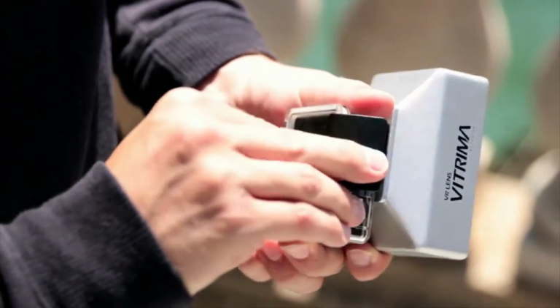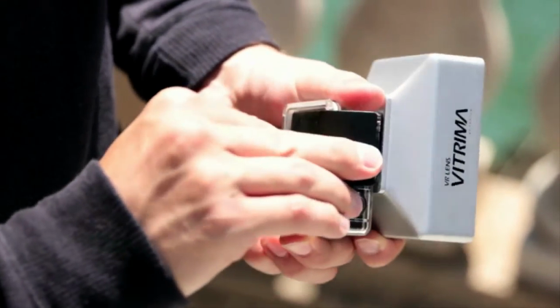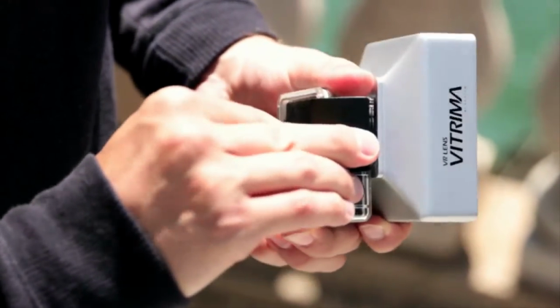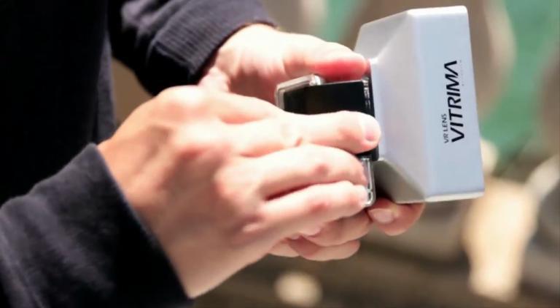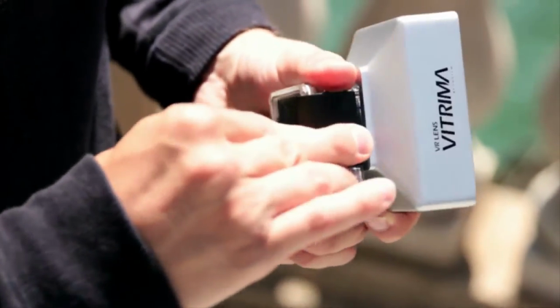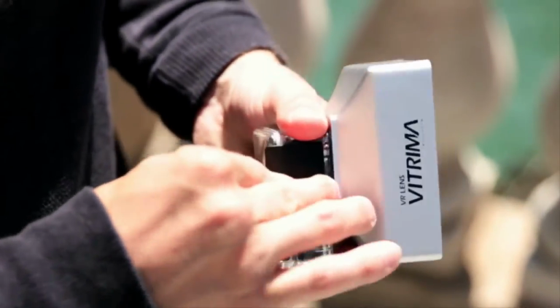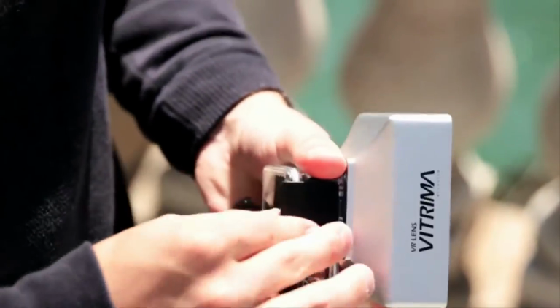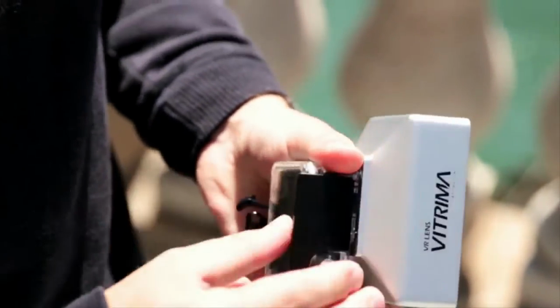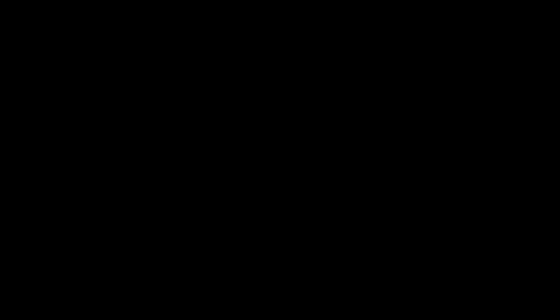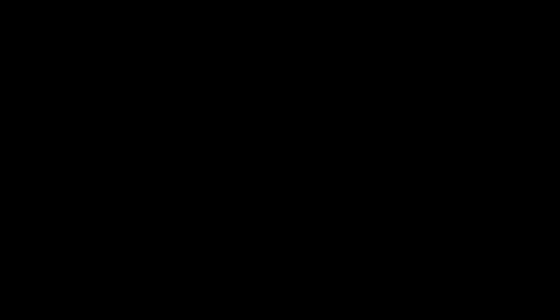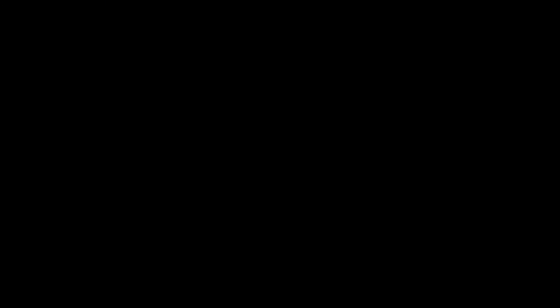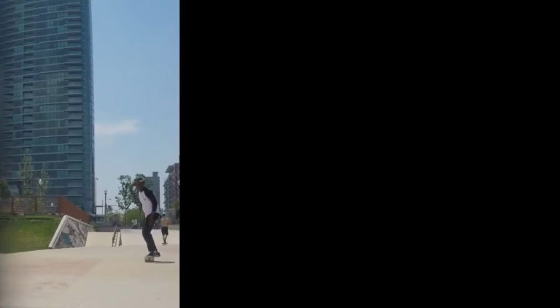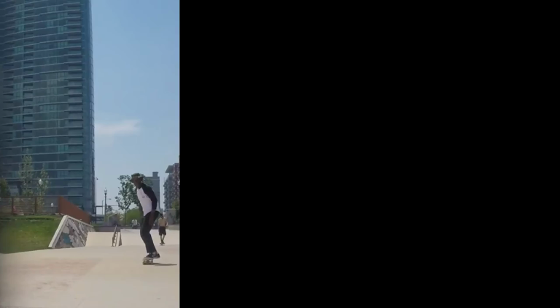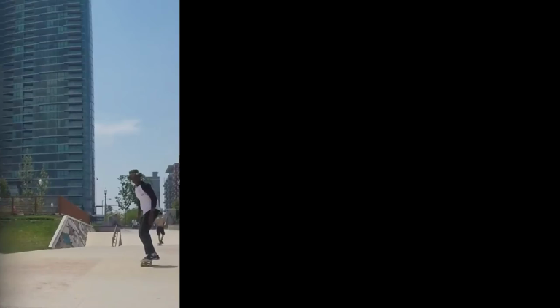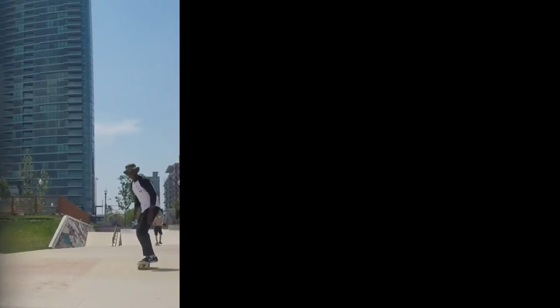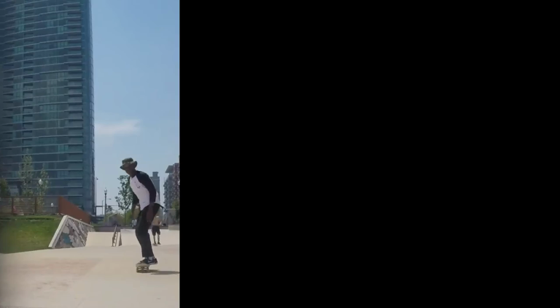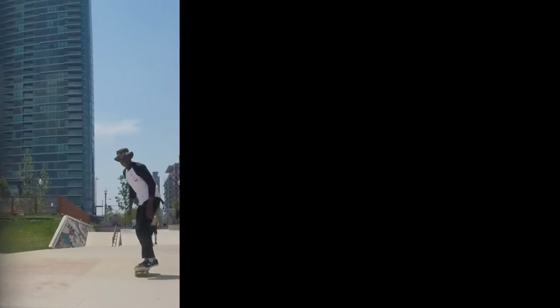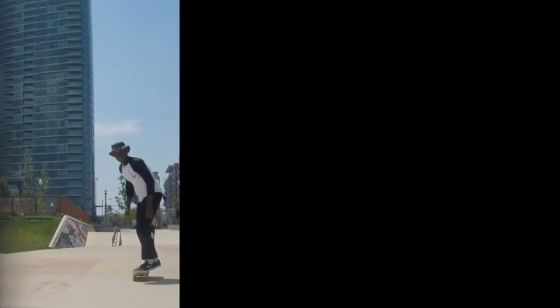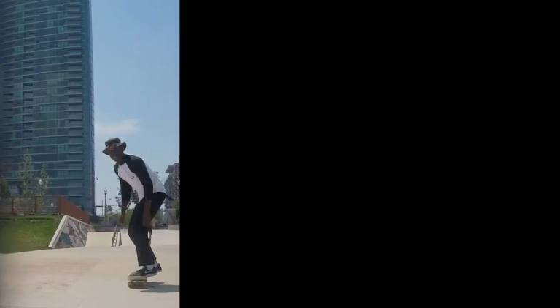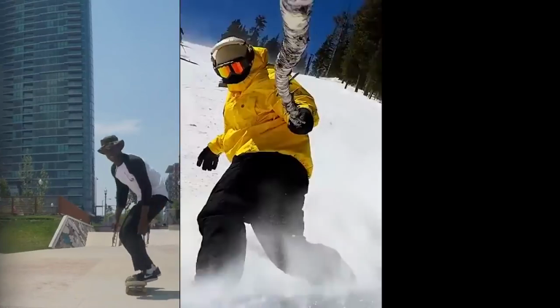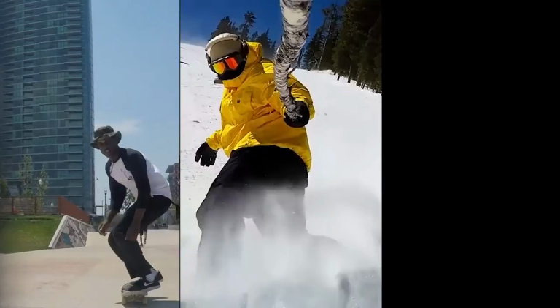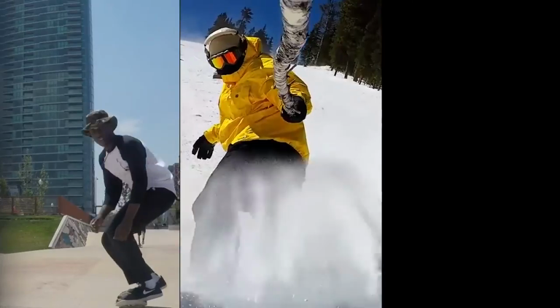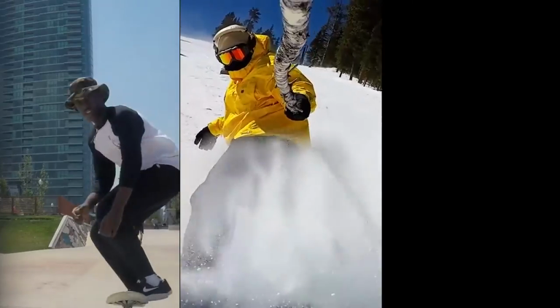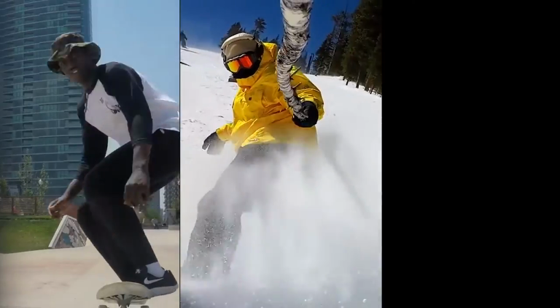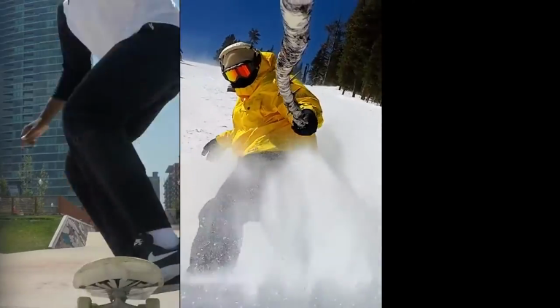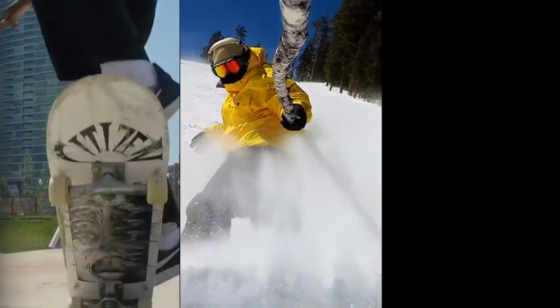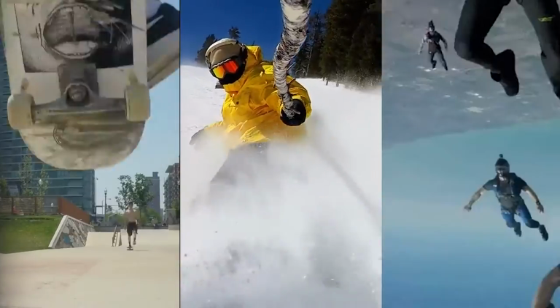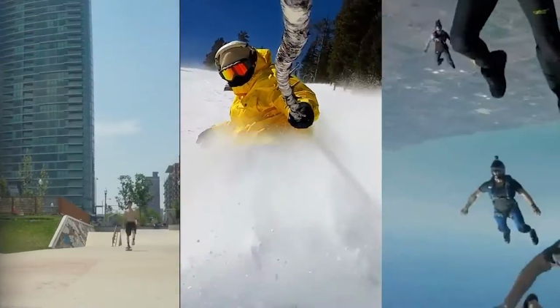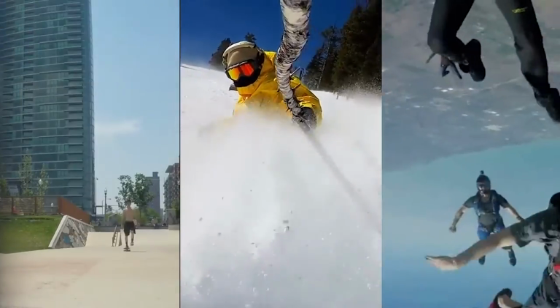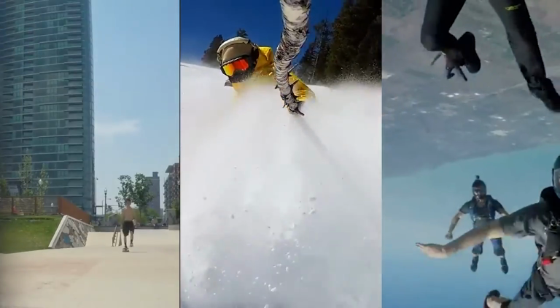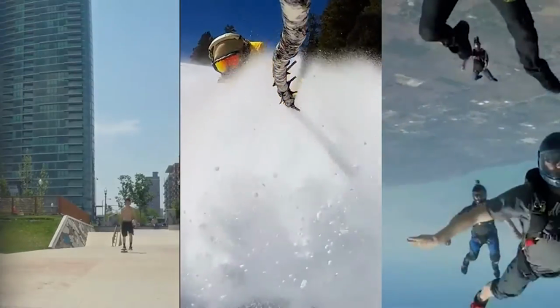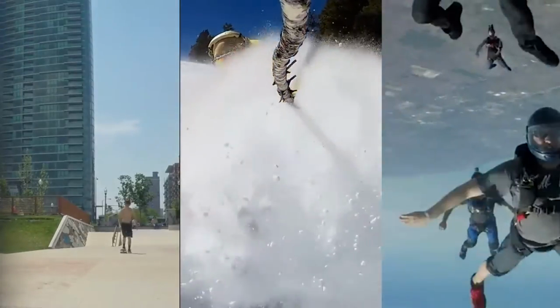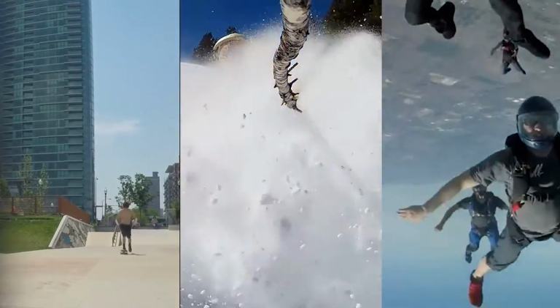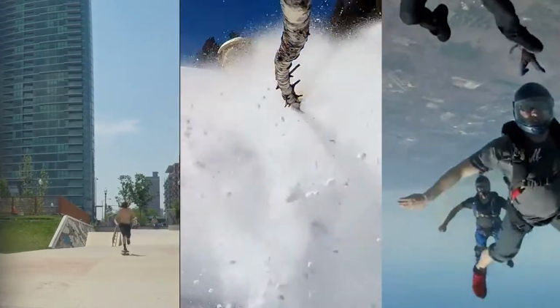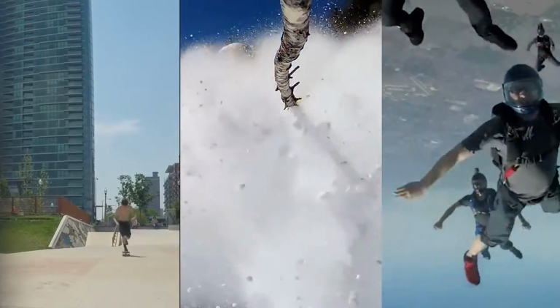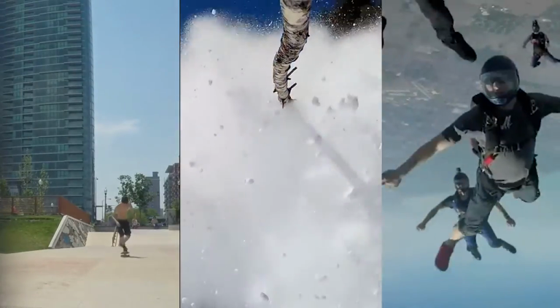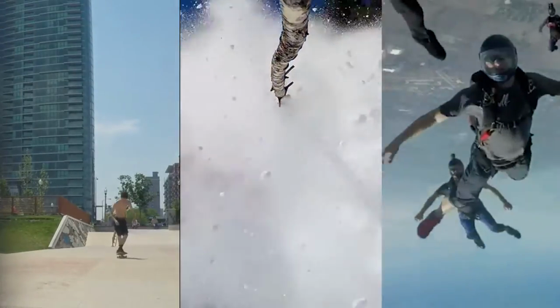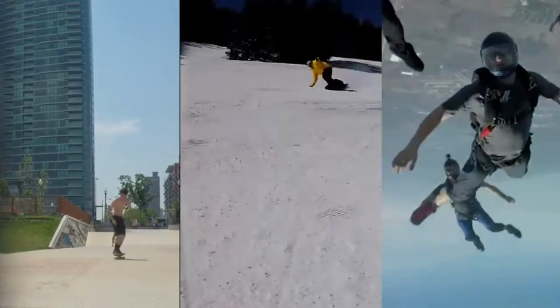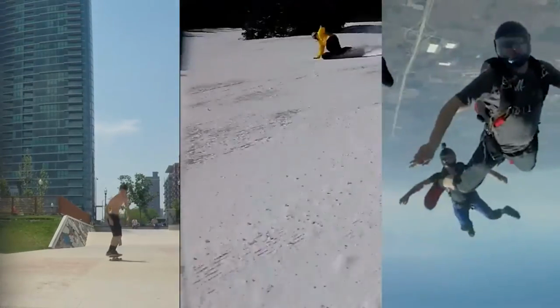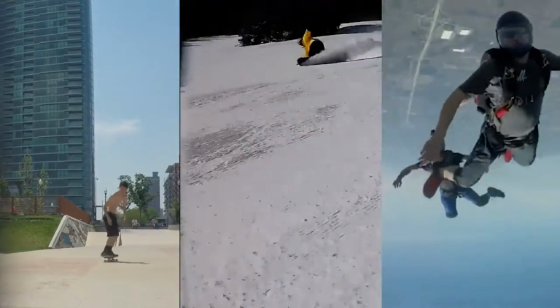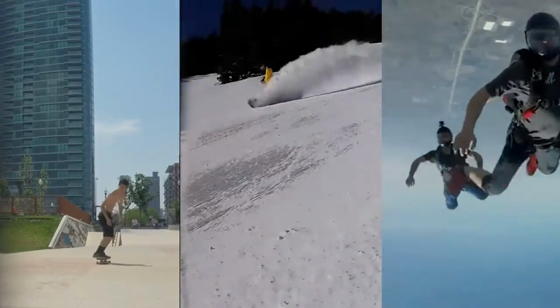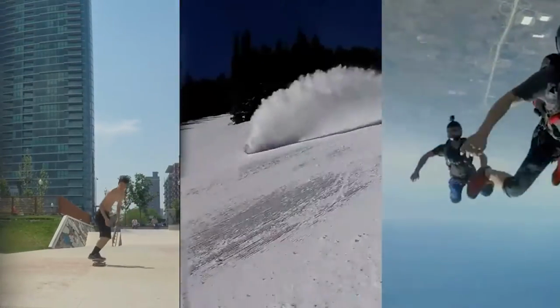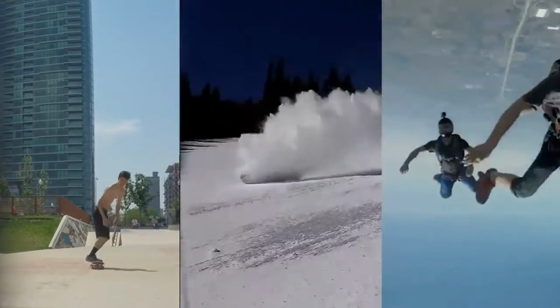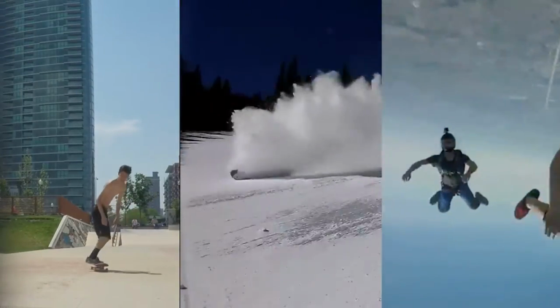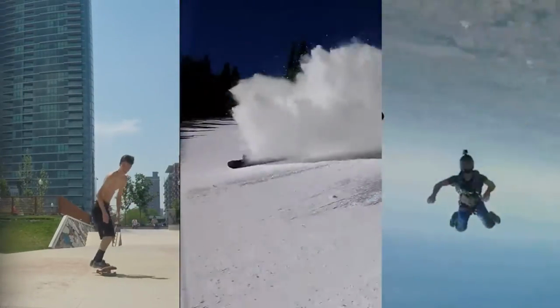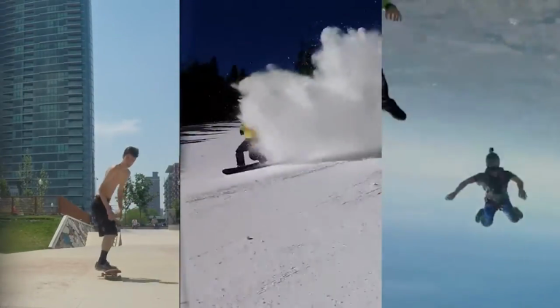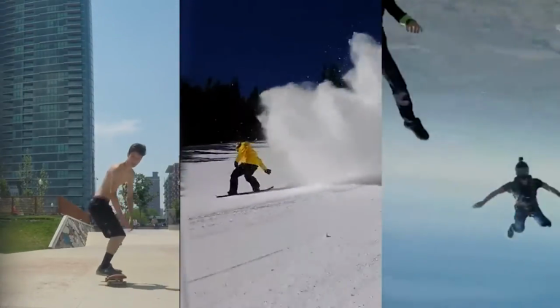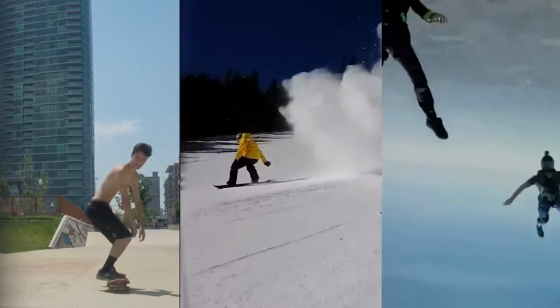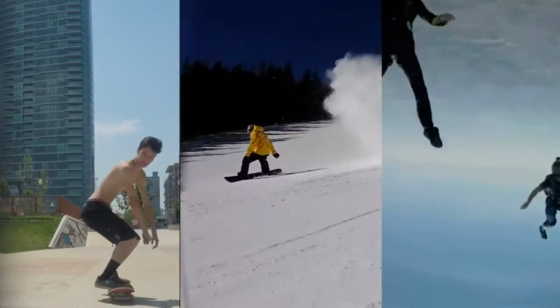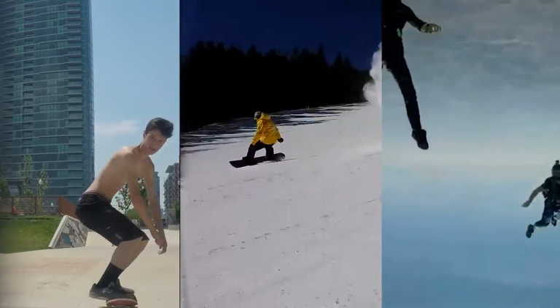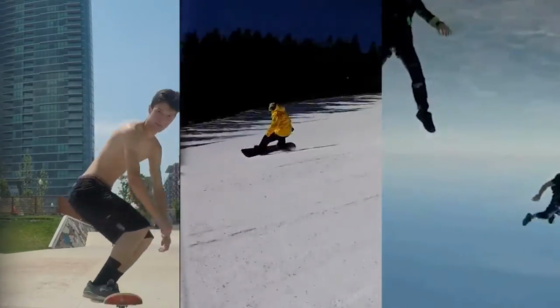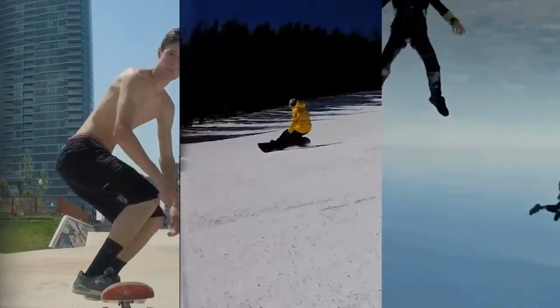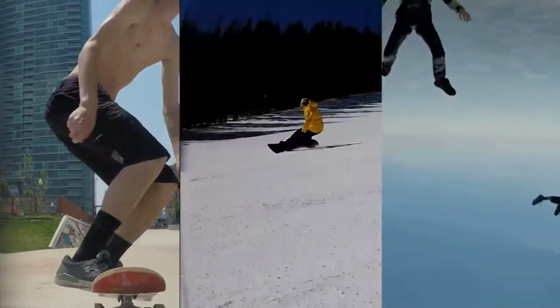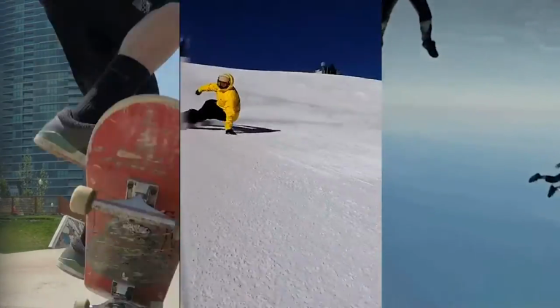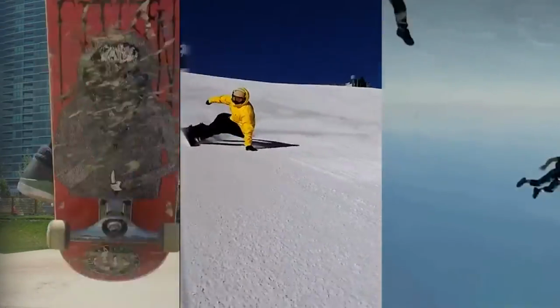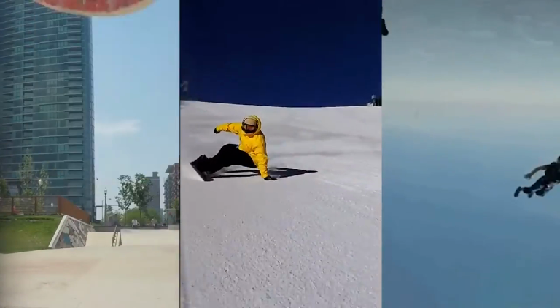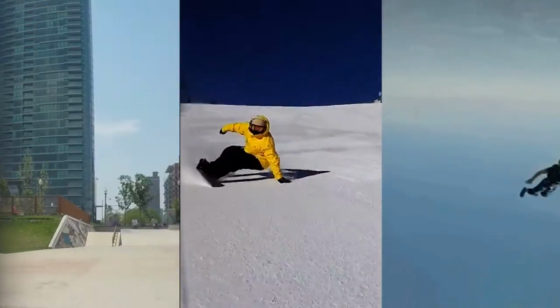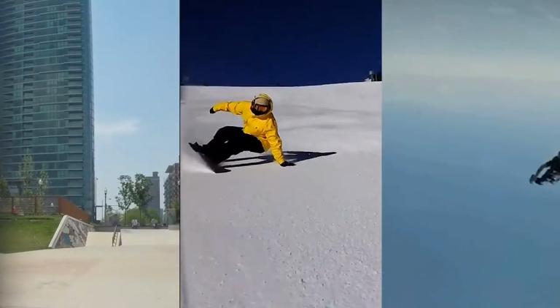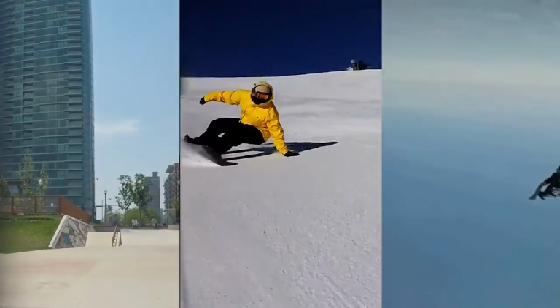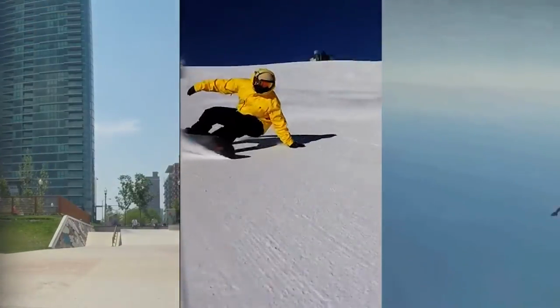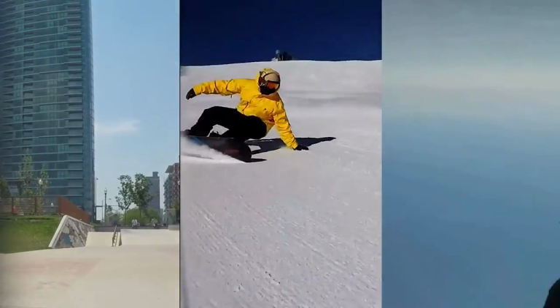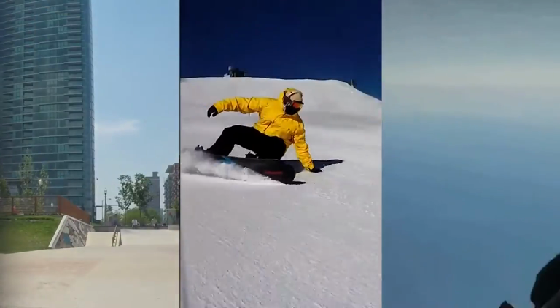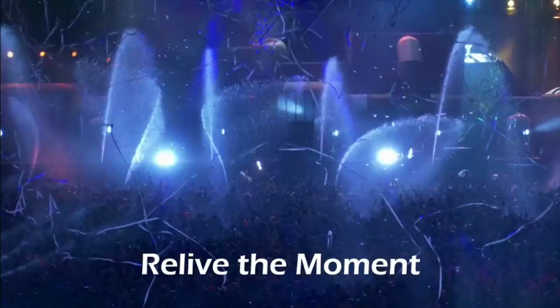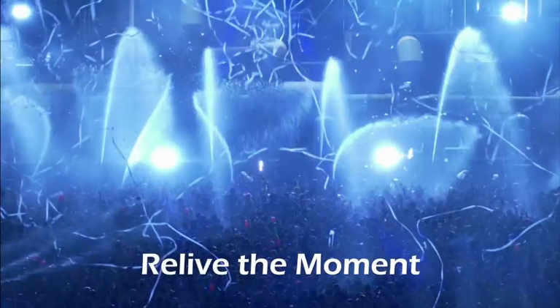Can you imagine recording this, and this, and this — all in immersive 3D? We can, because we did.